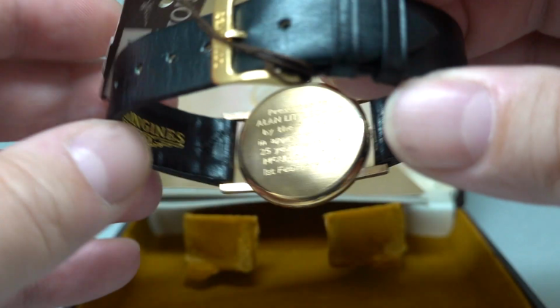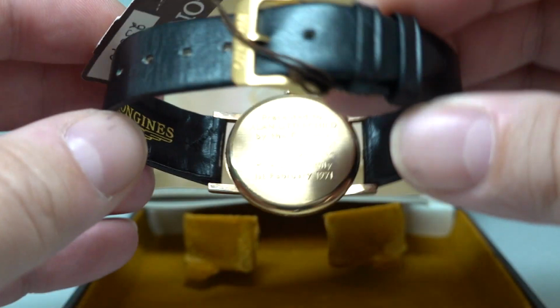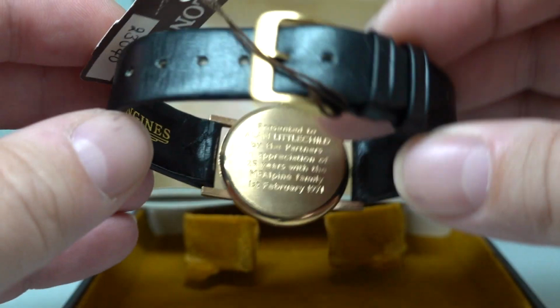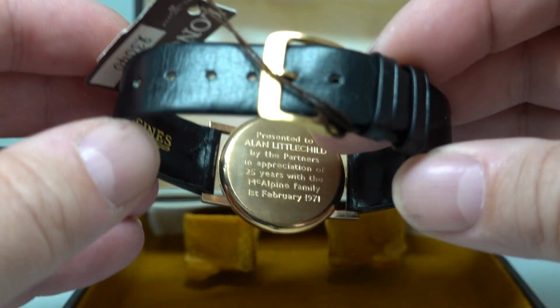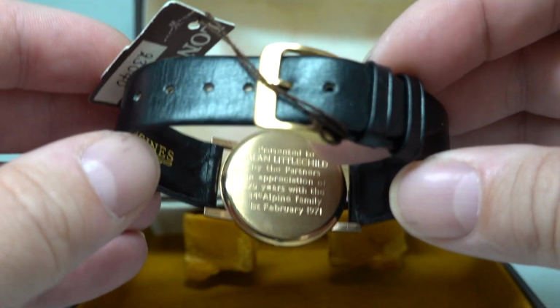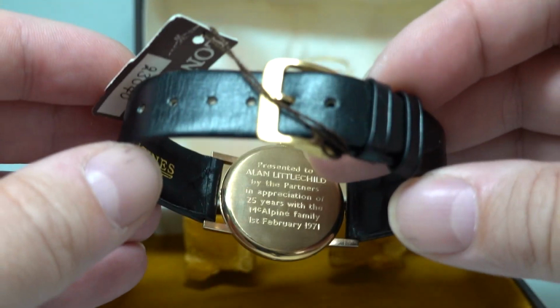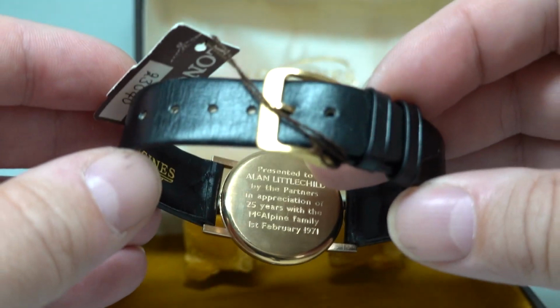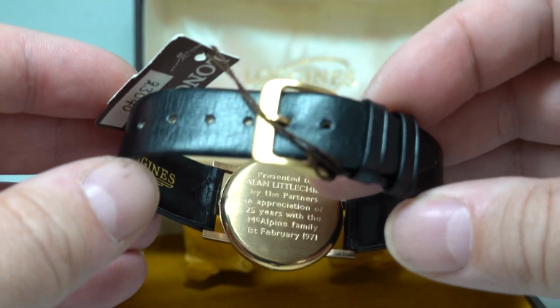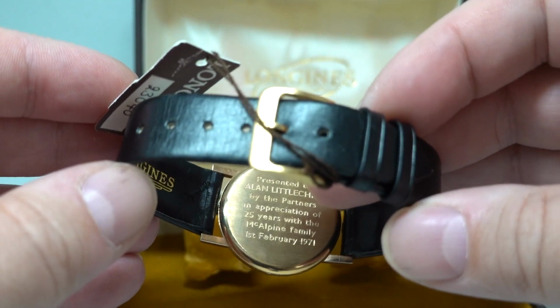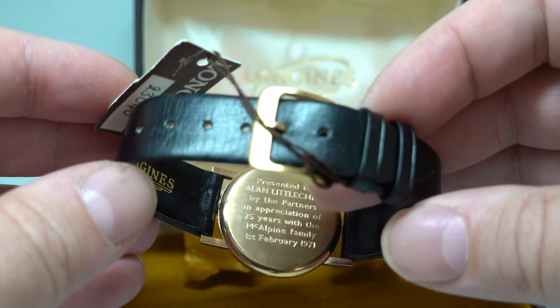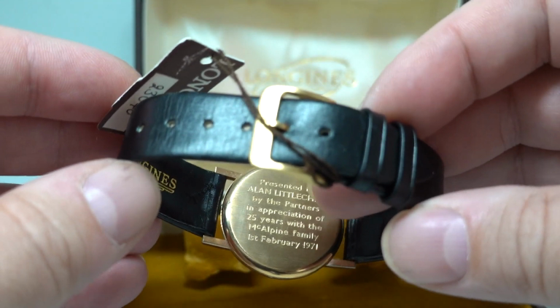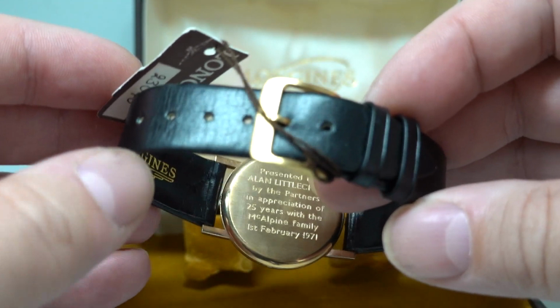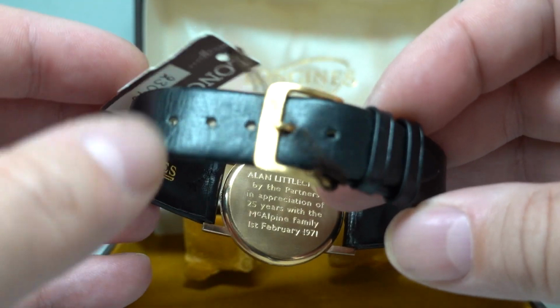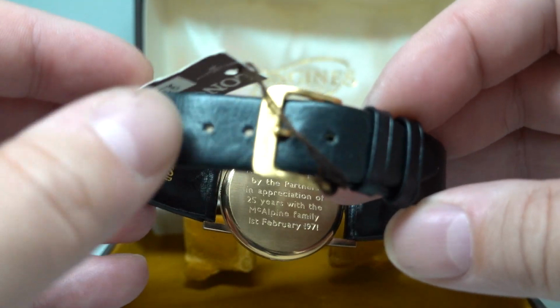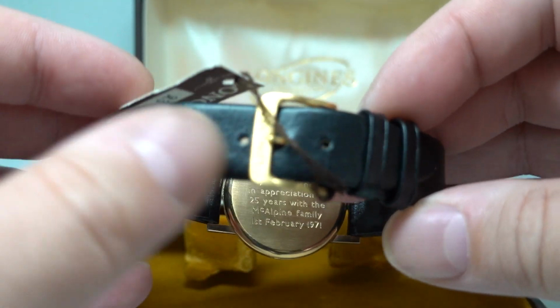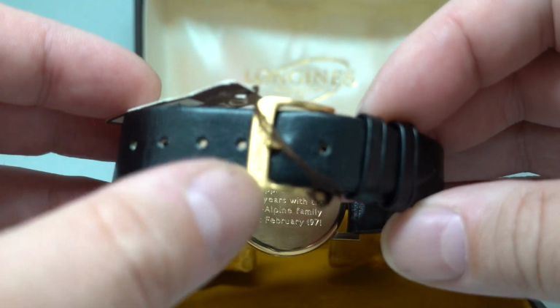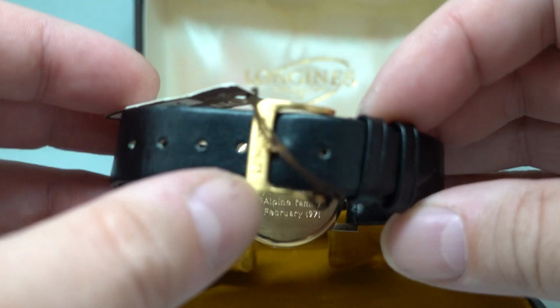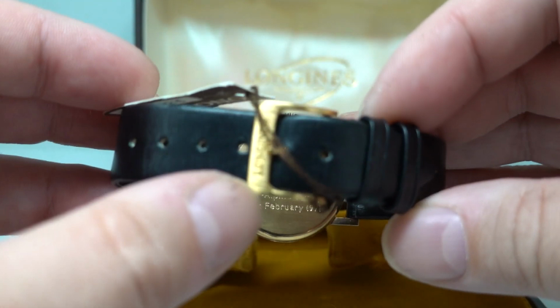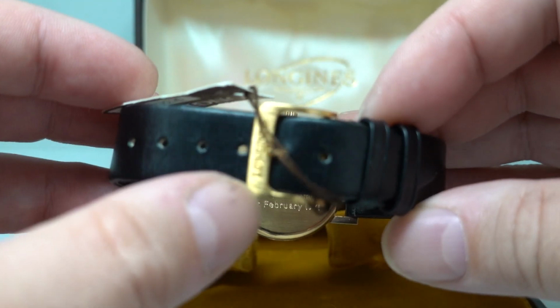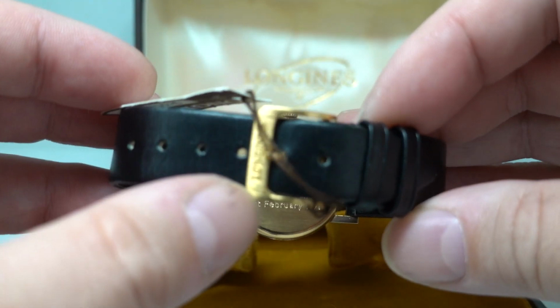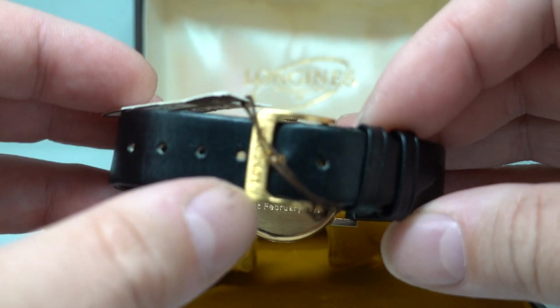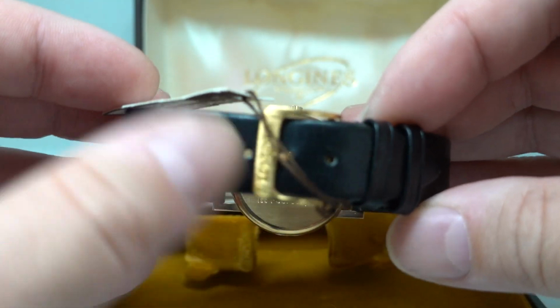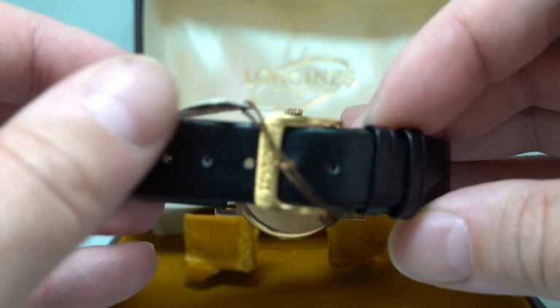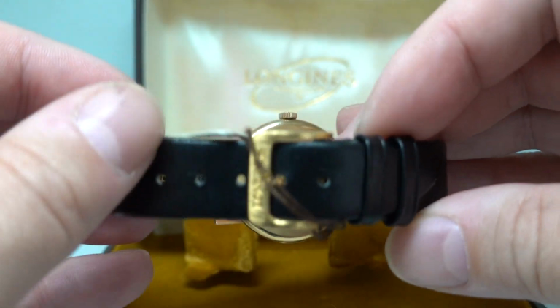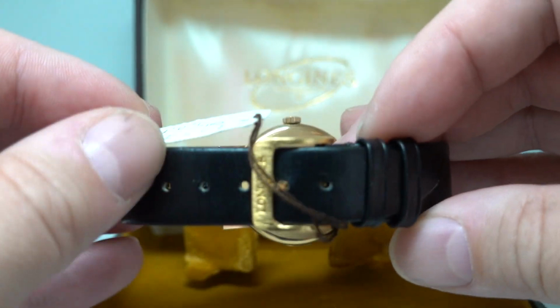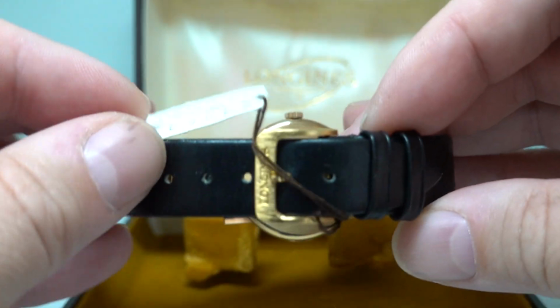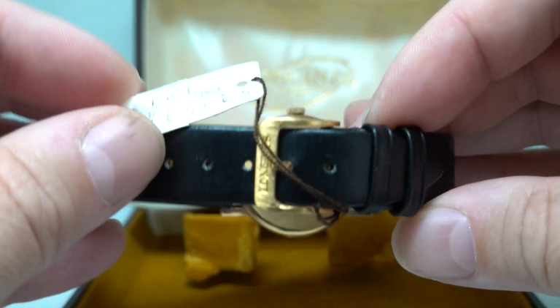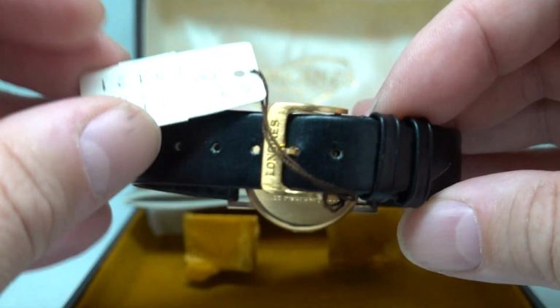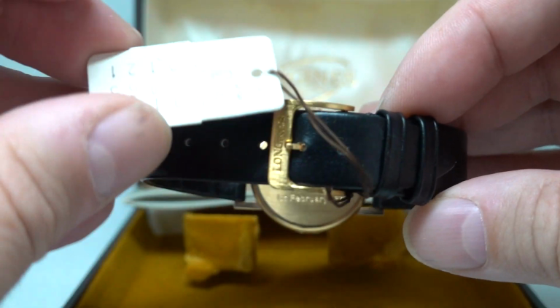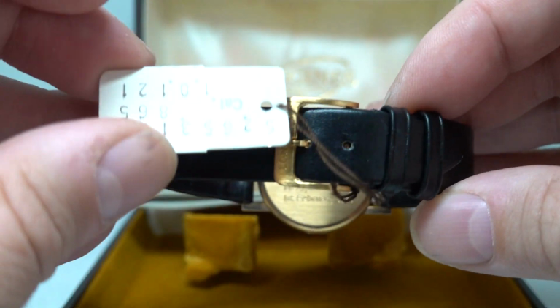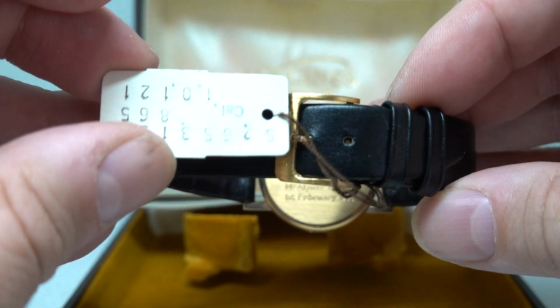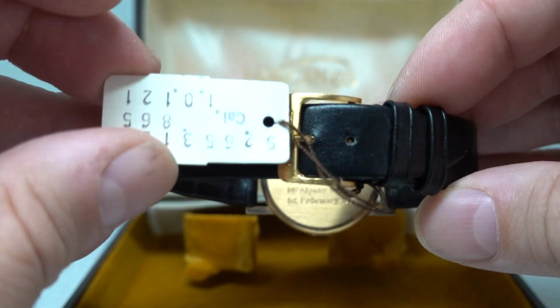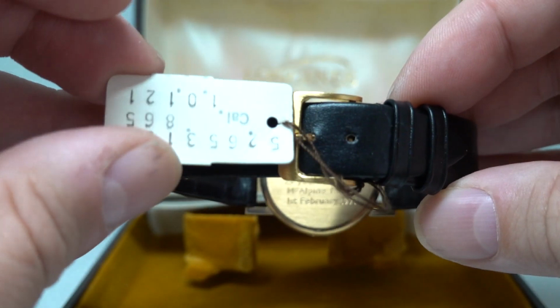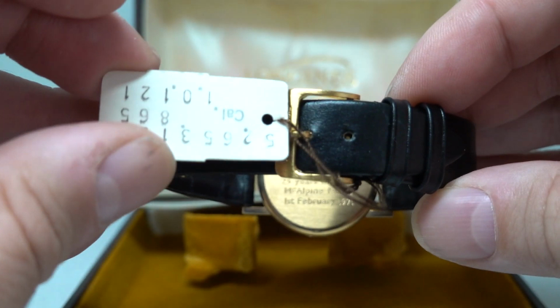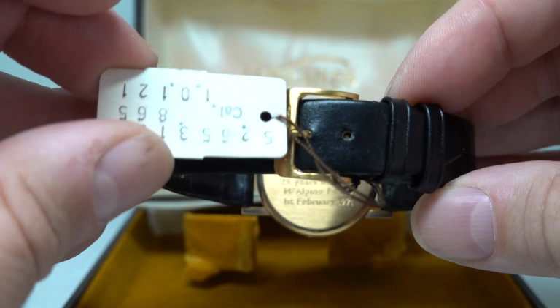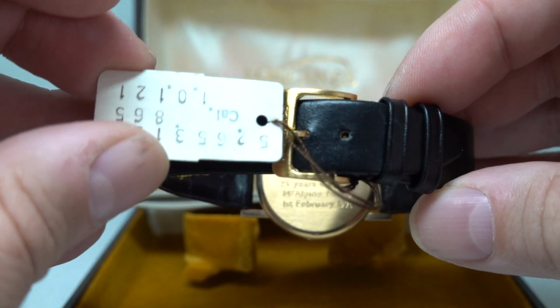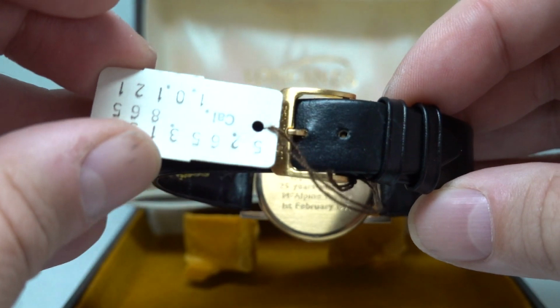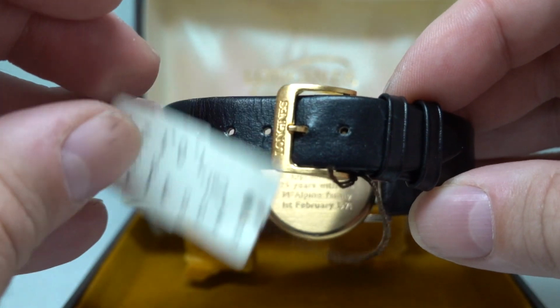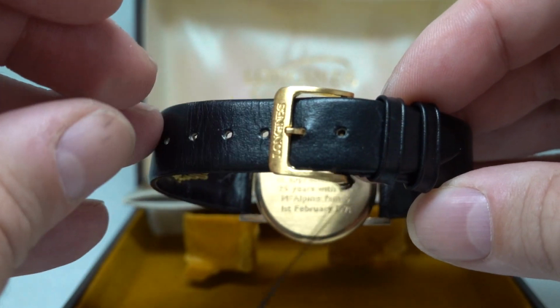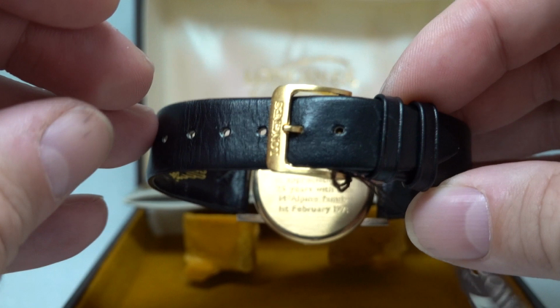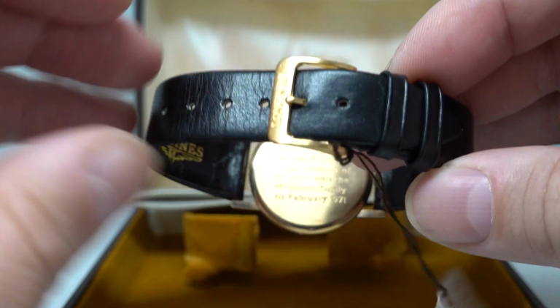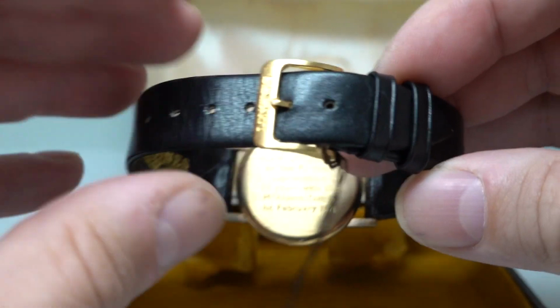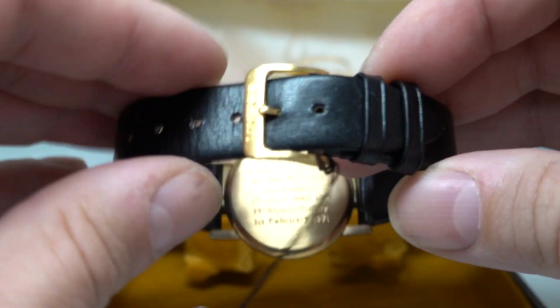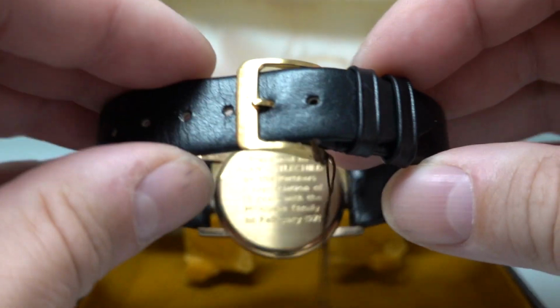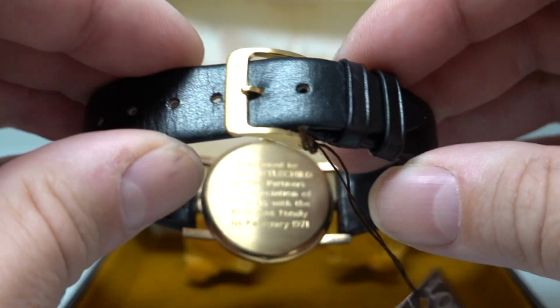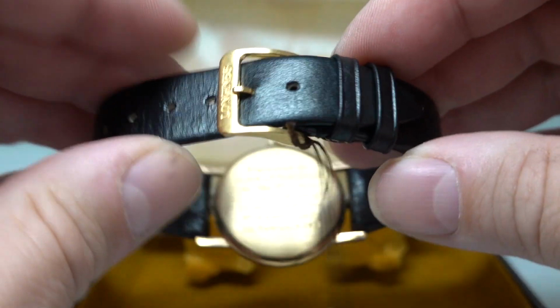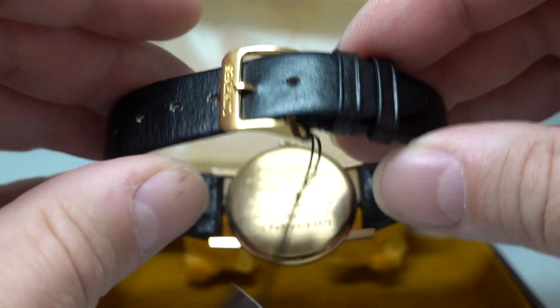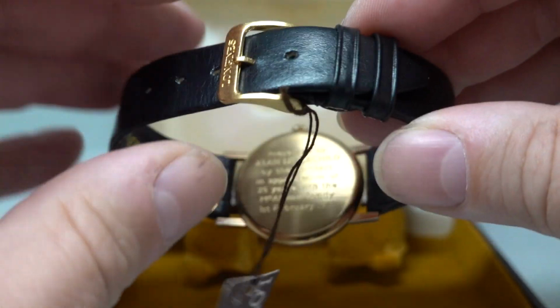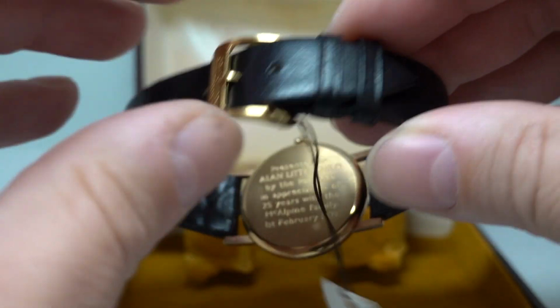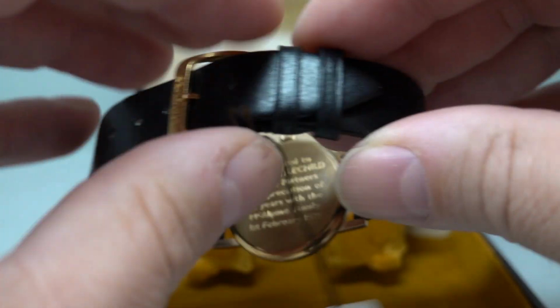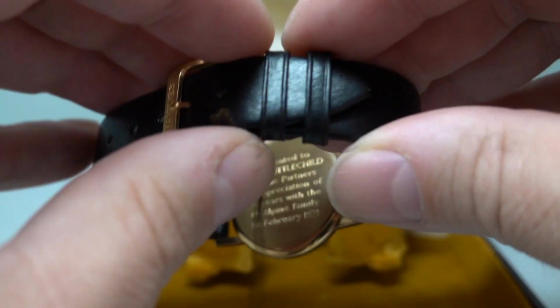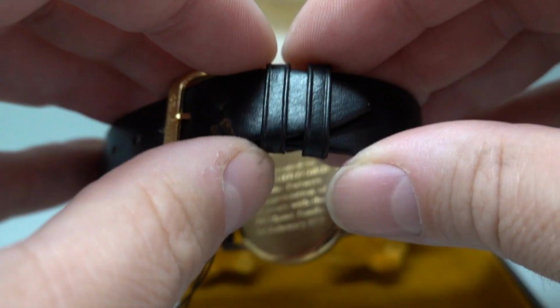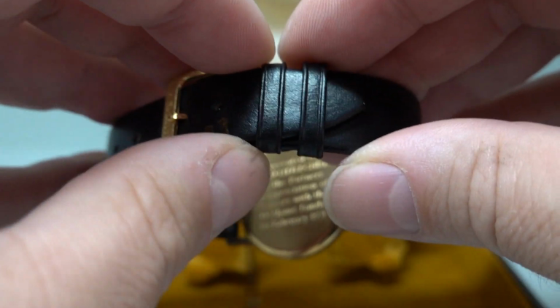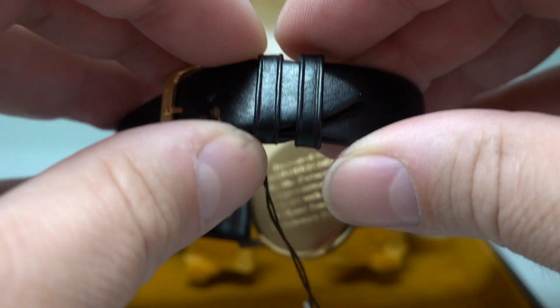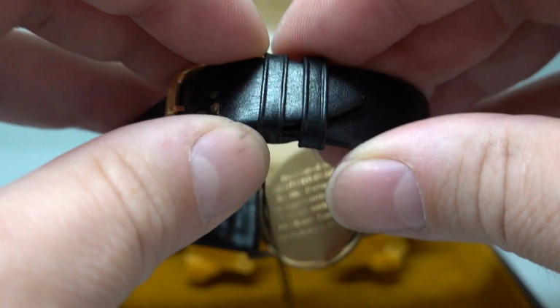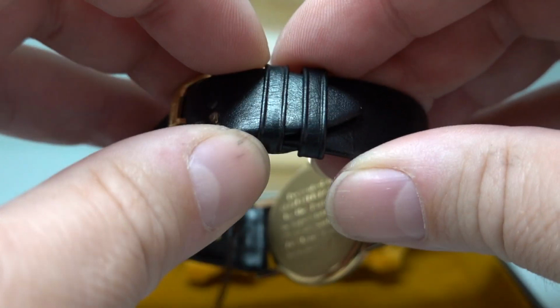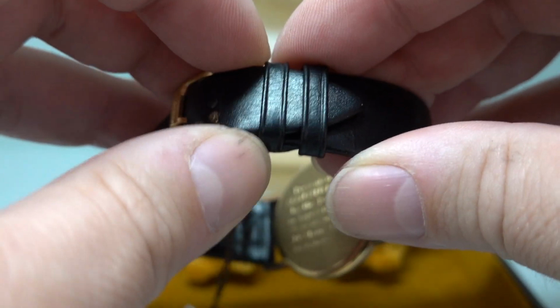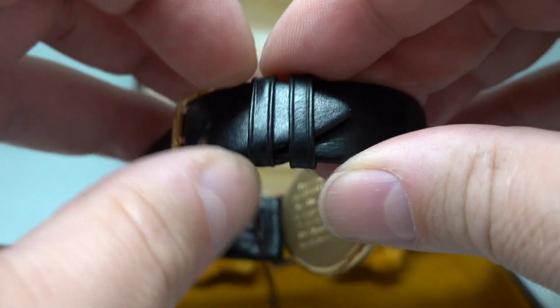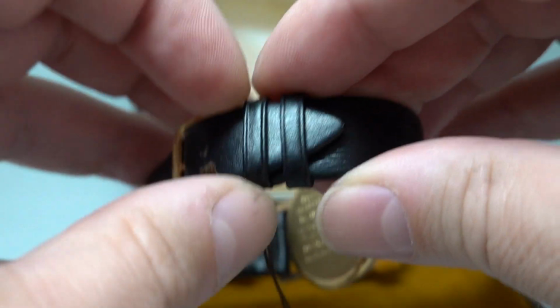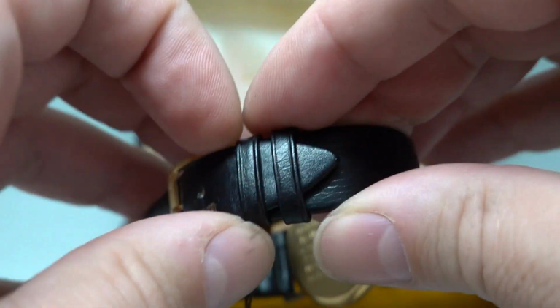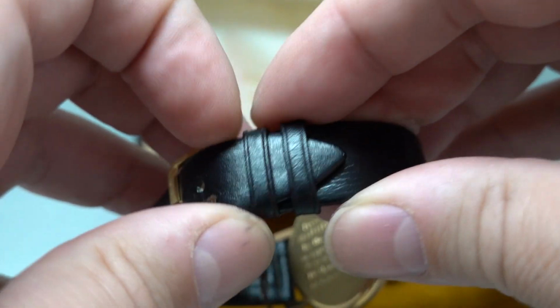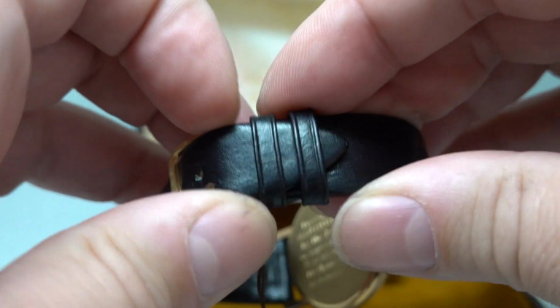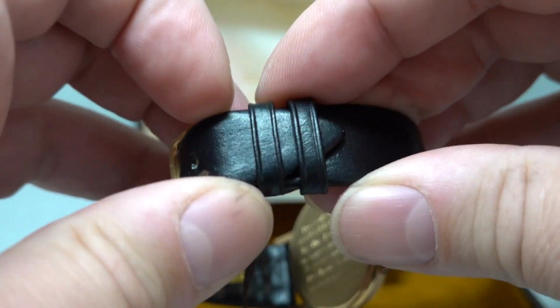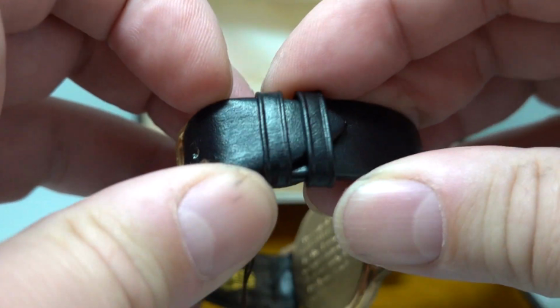You can see it's got the original buckle, and it's still got the original hang tag hanging off it with the matched serial number.